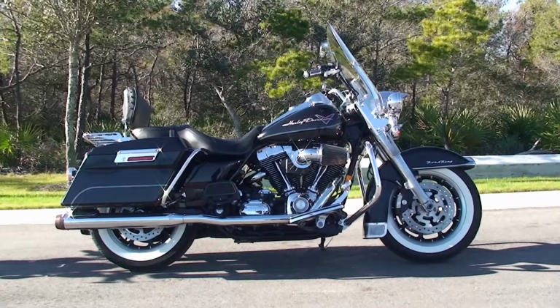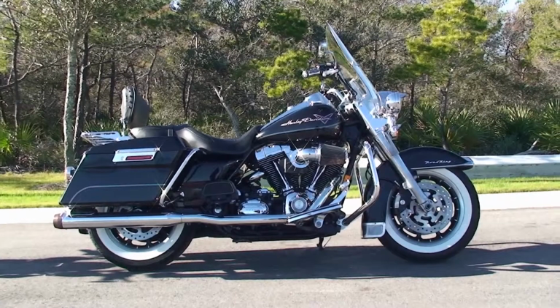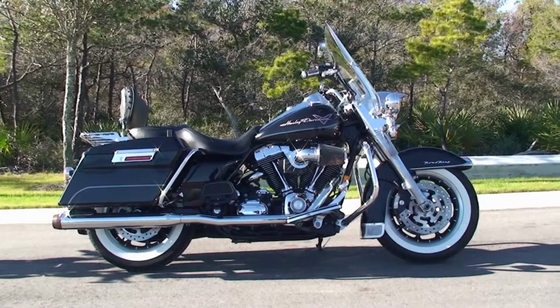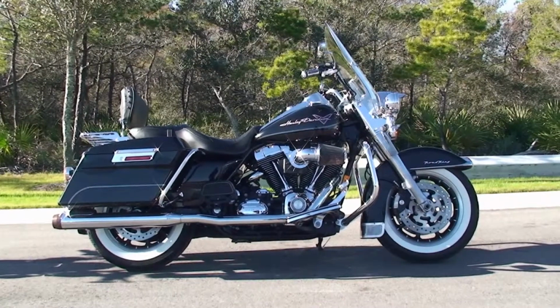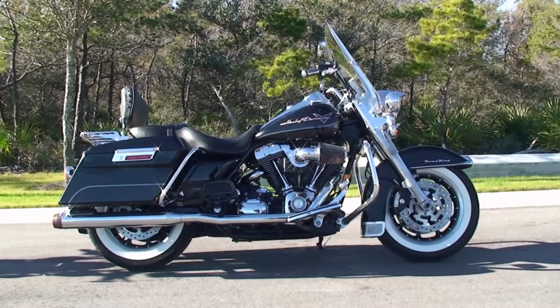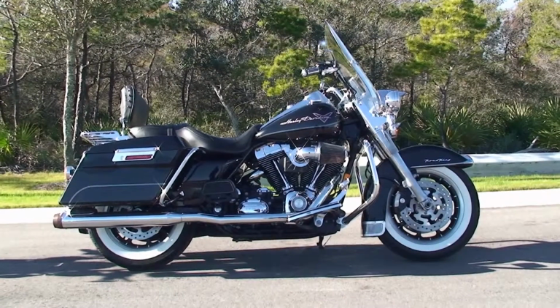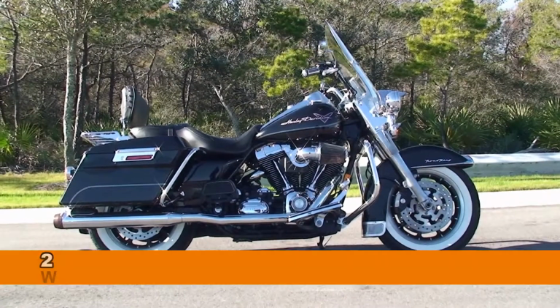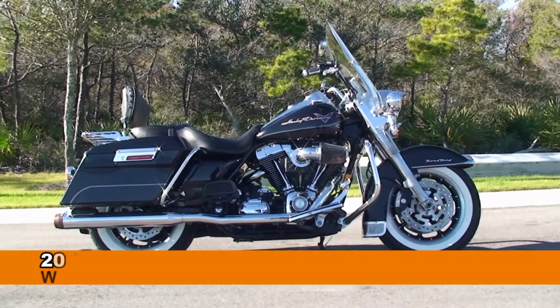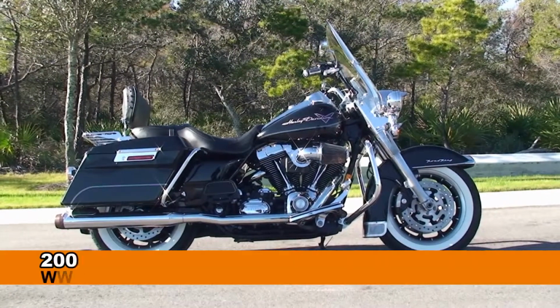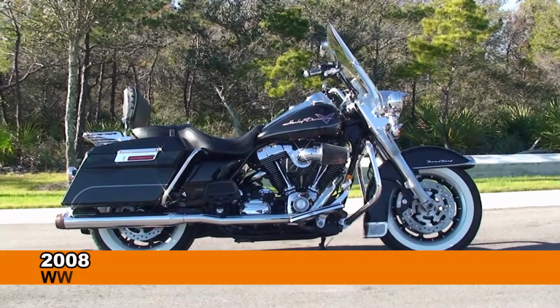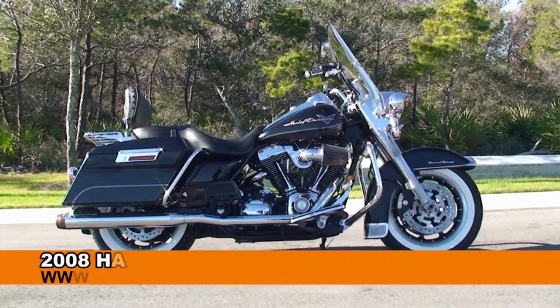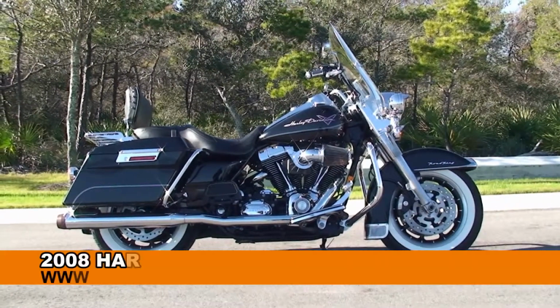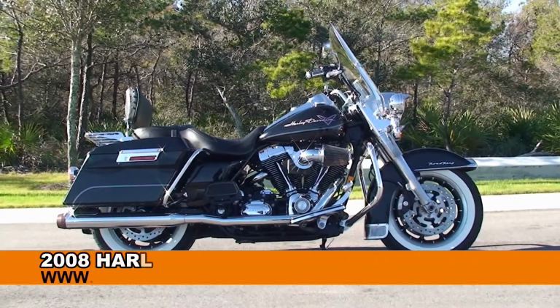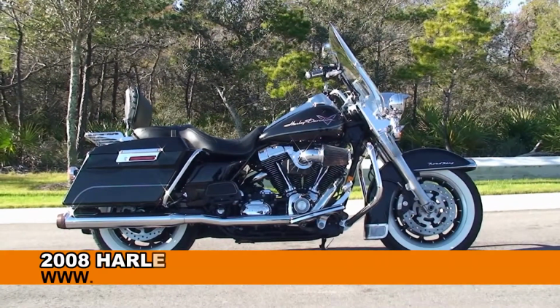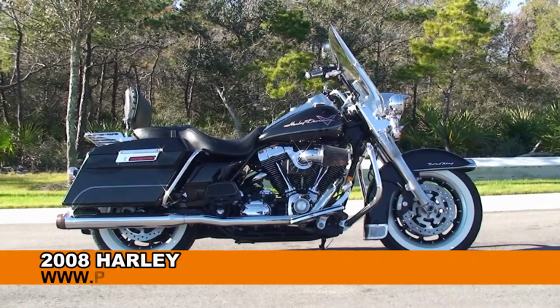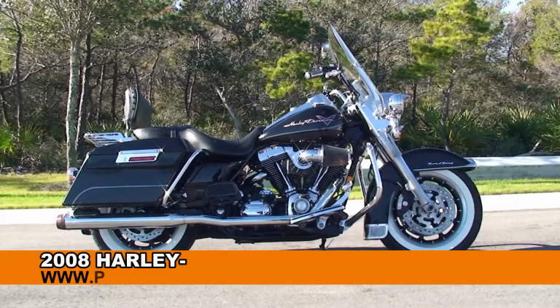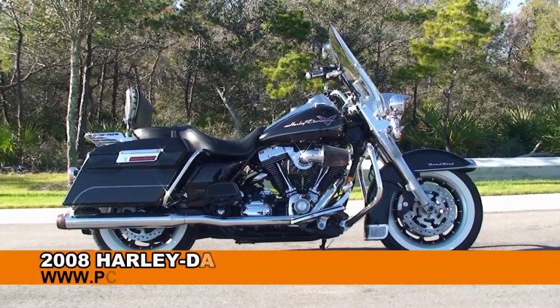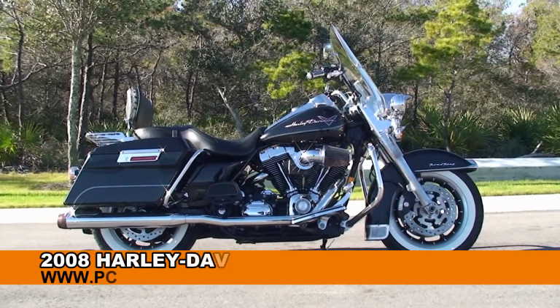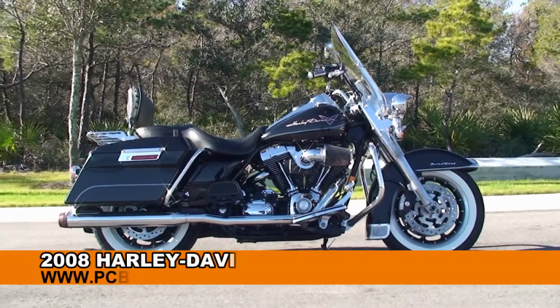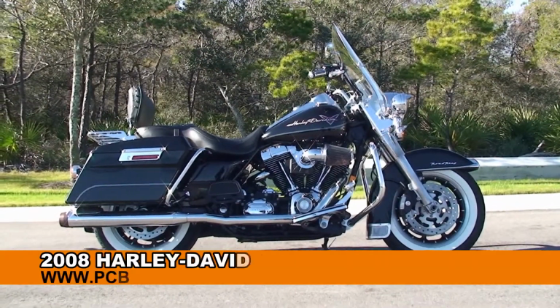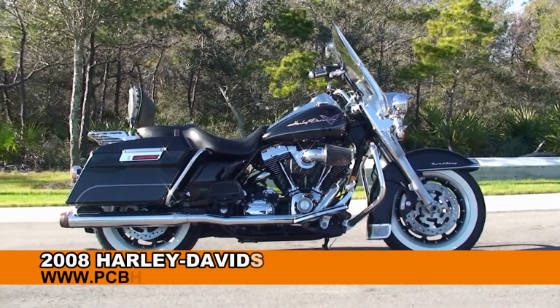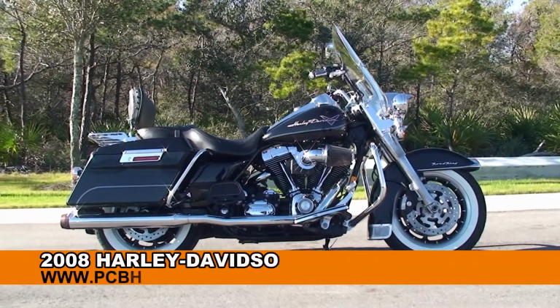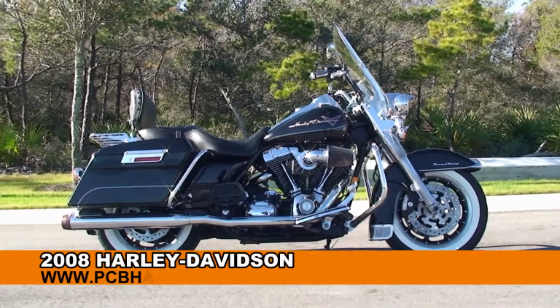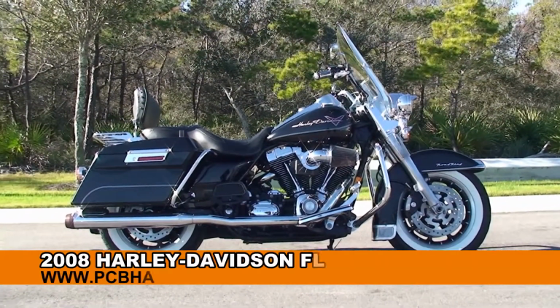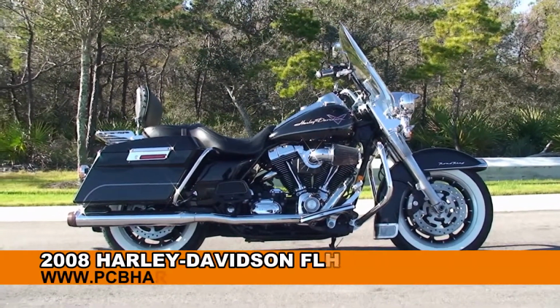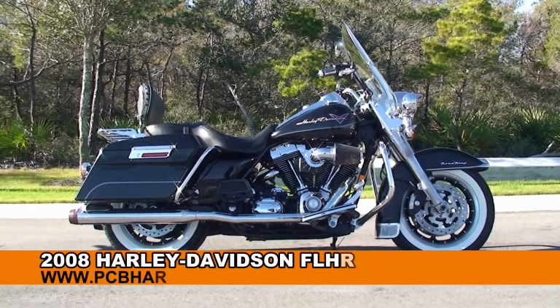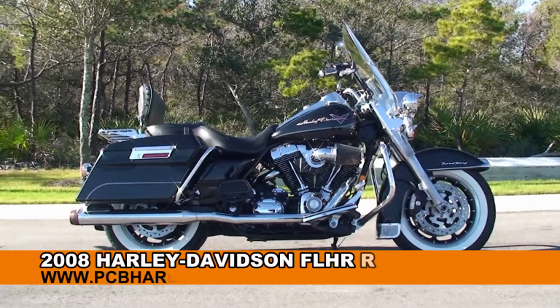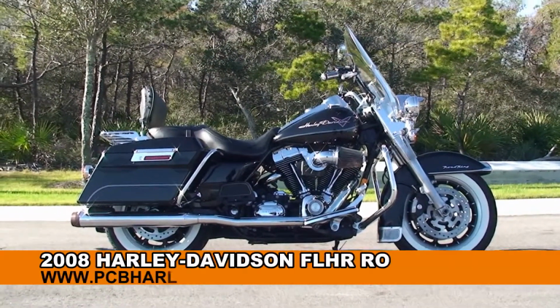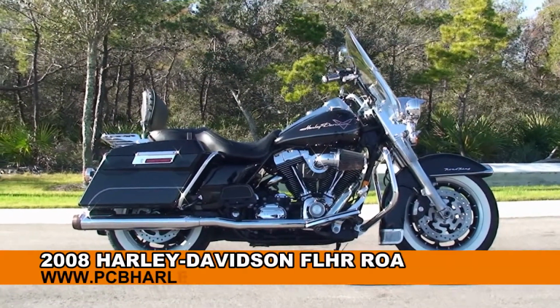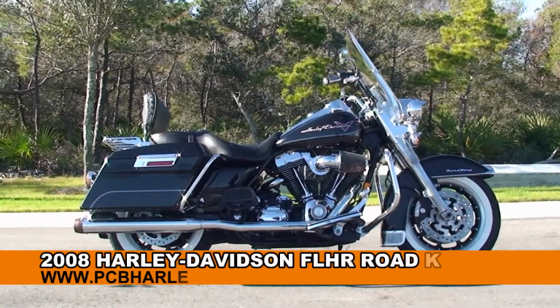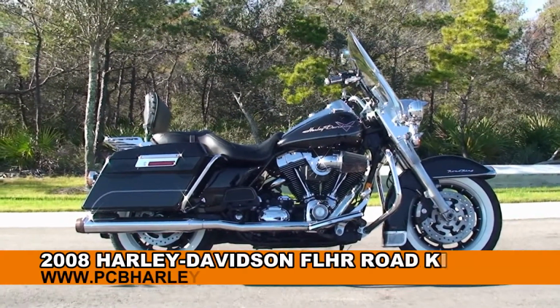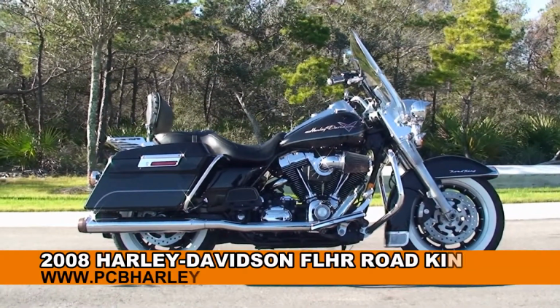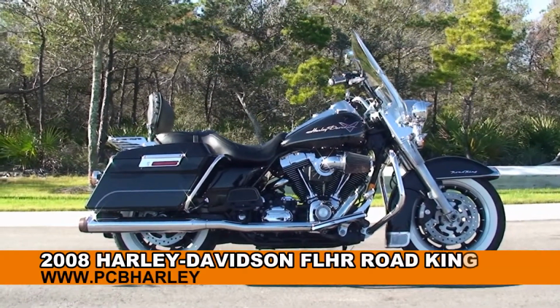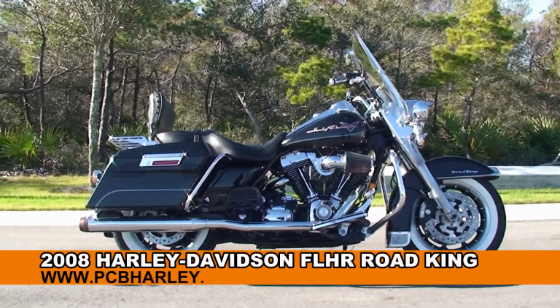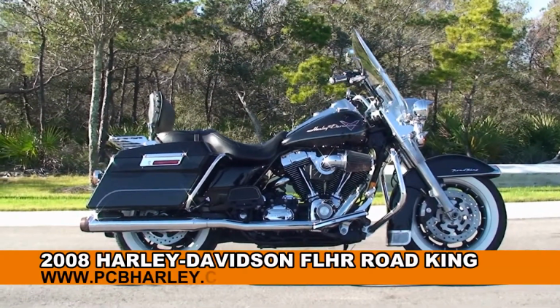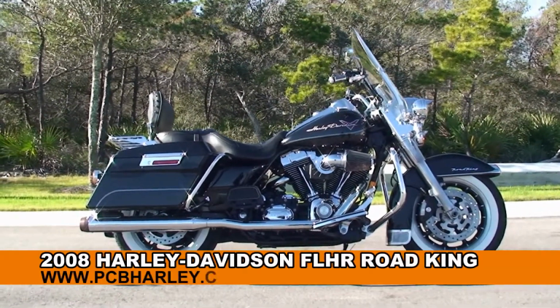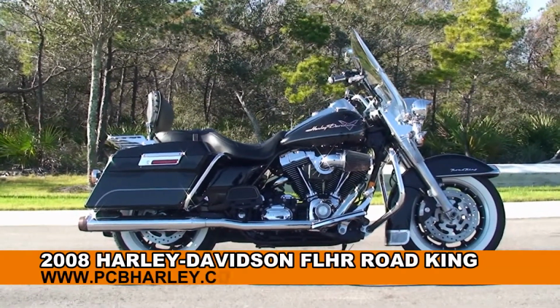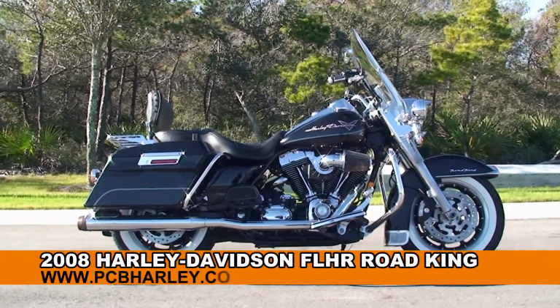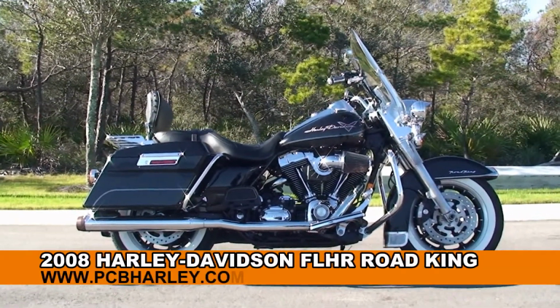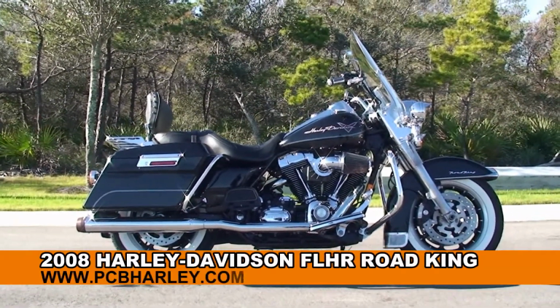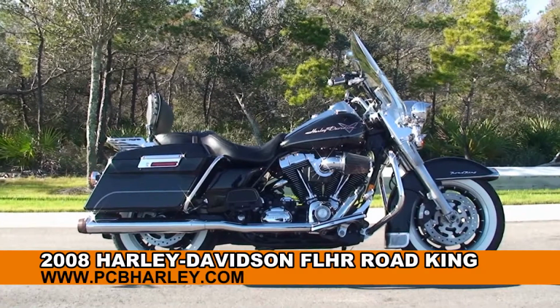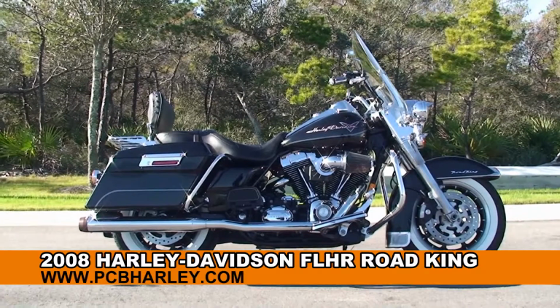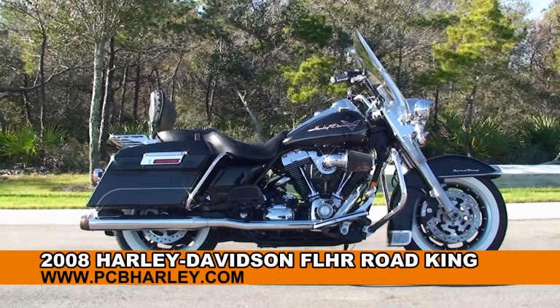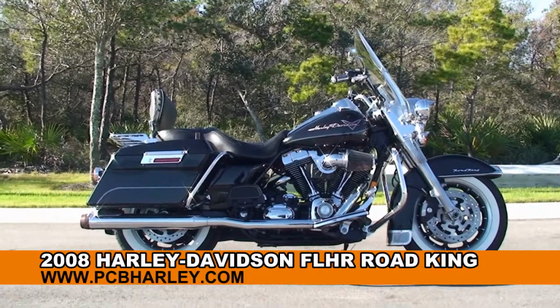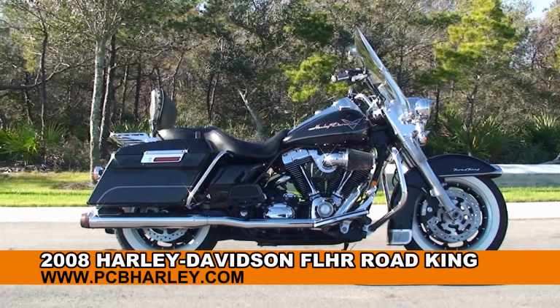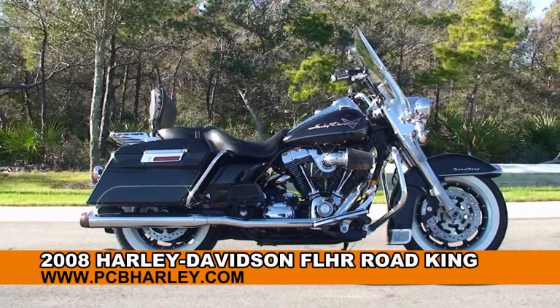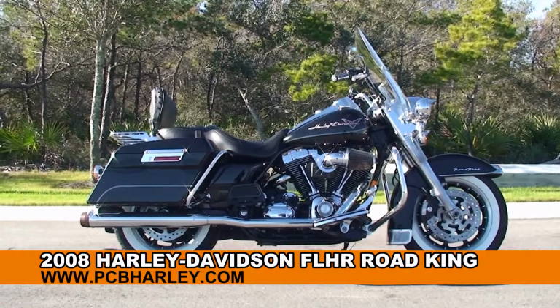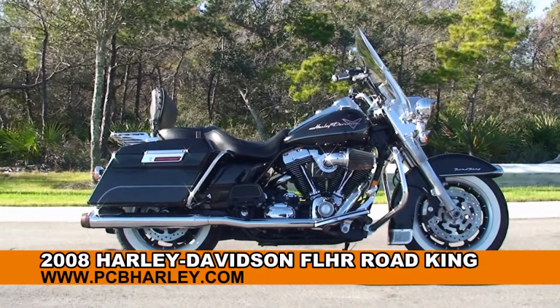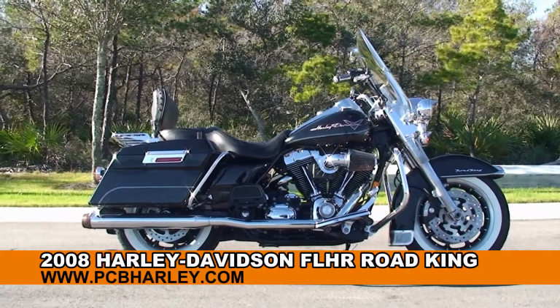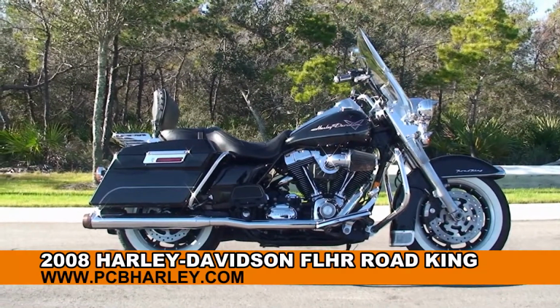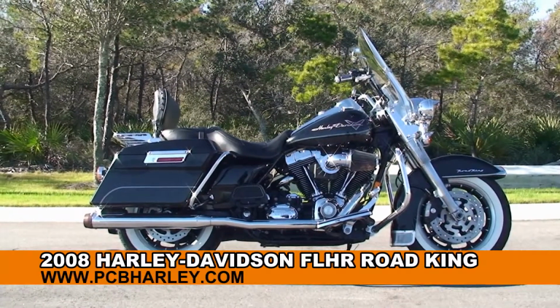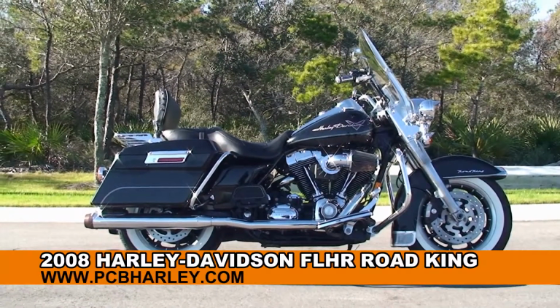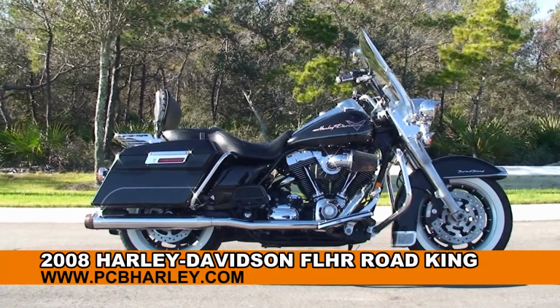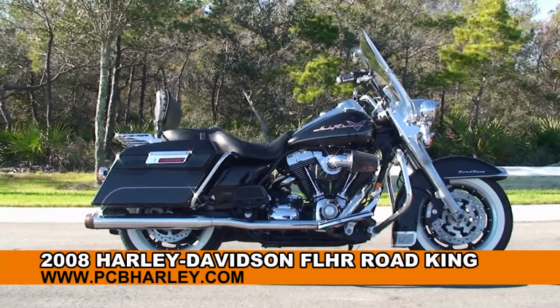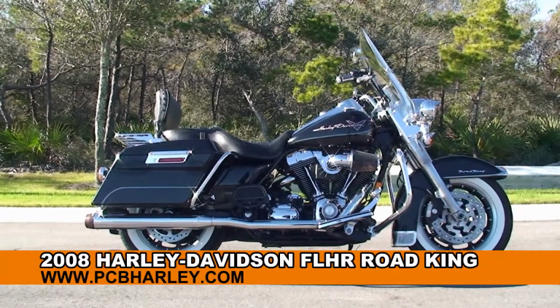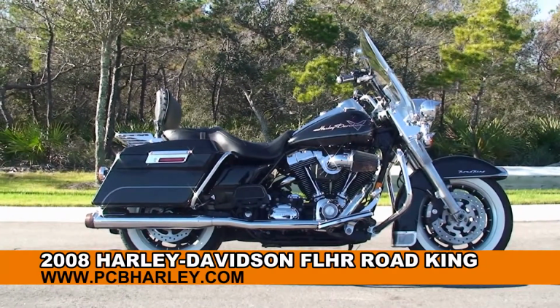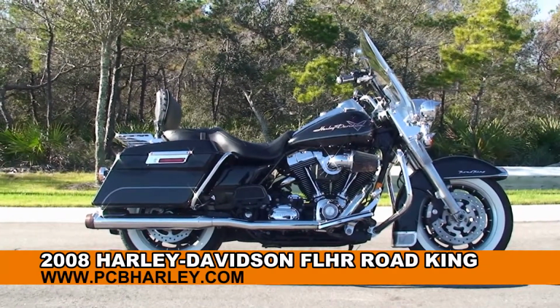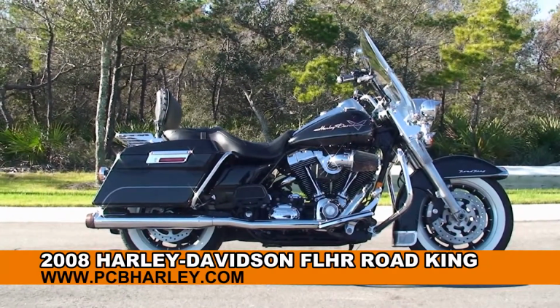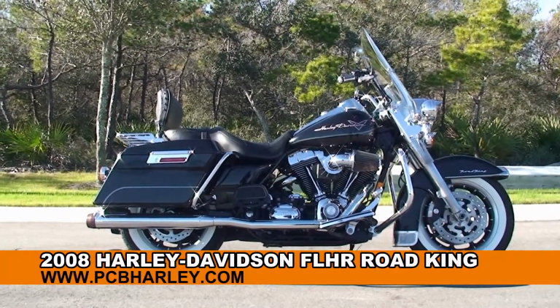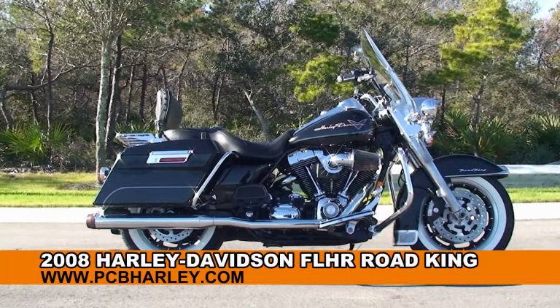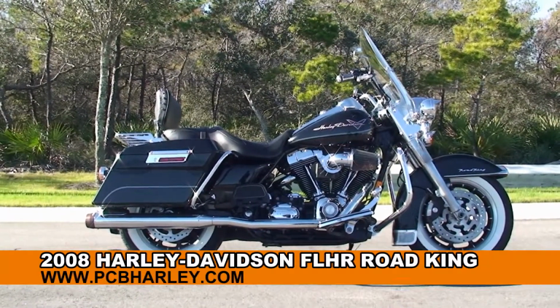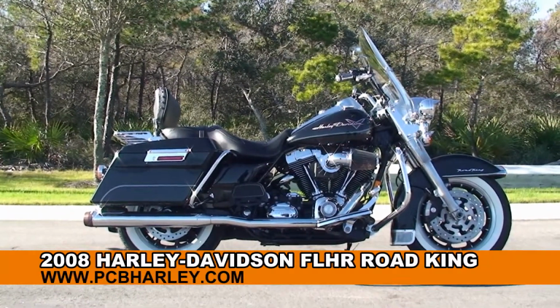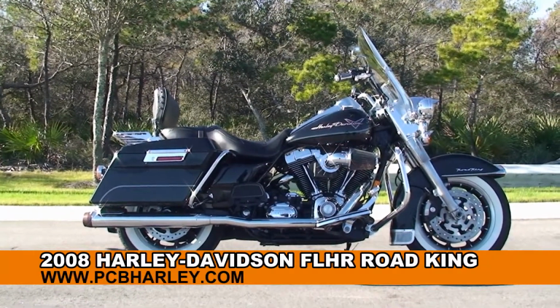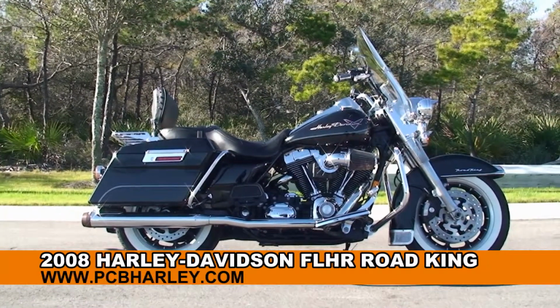Welcome everyone to the world-famous Harley-Davidson Panama City Beach. Today I've got for you this outstanding used 2008 Road King.